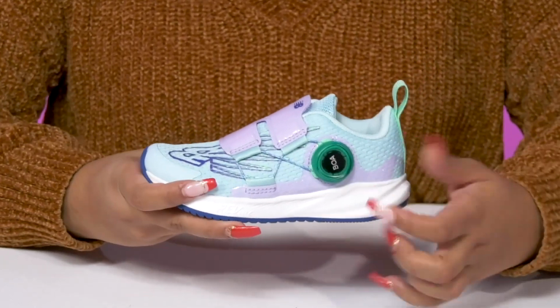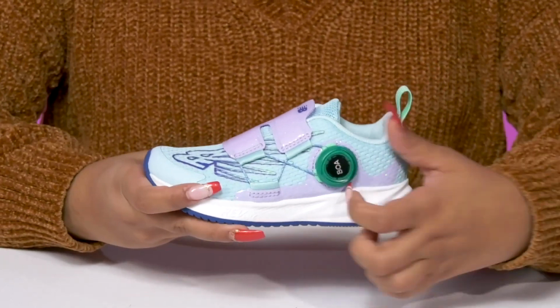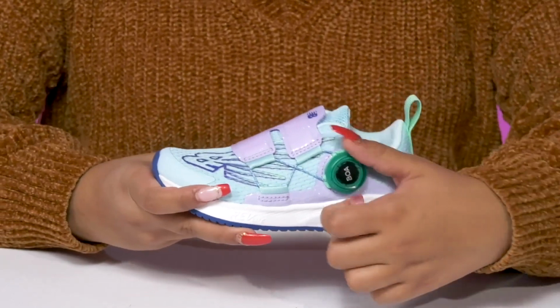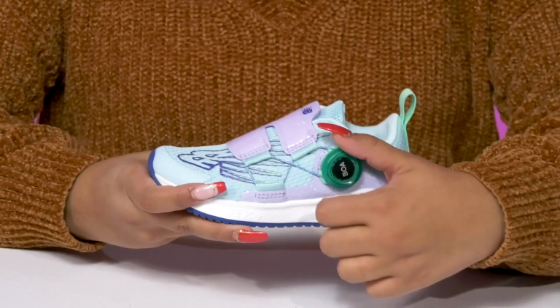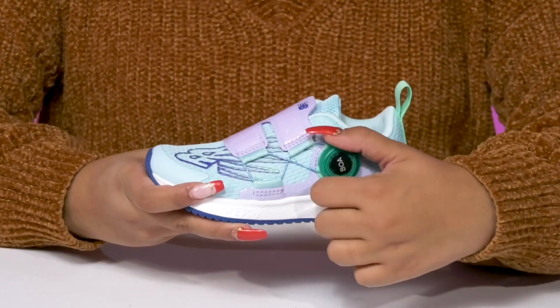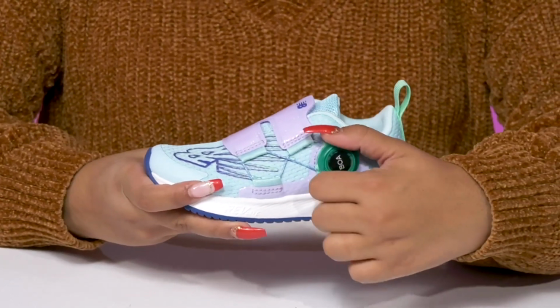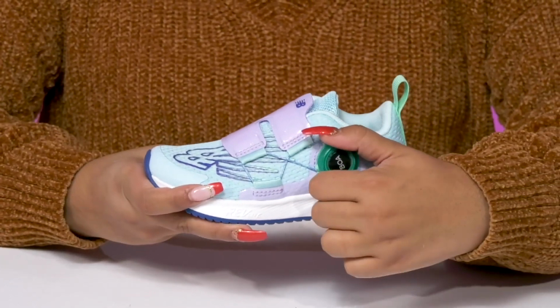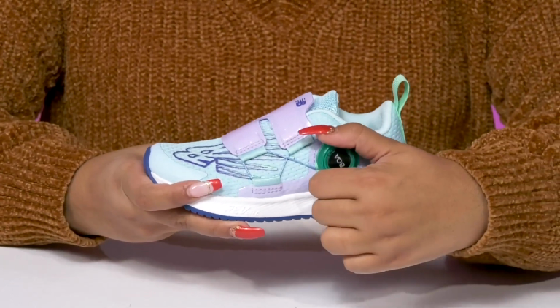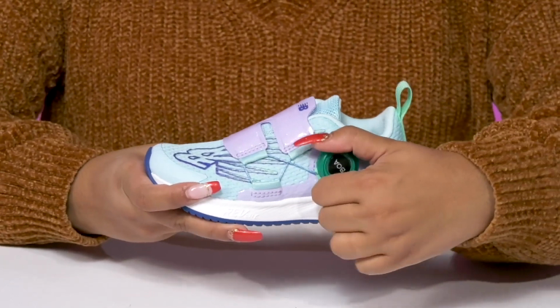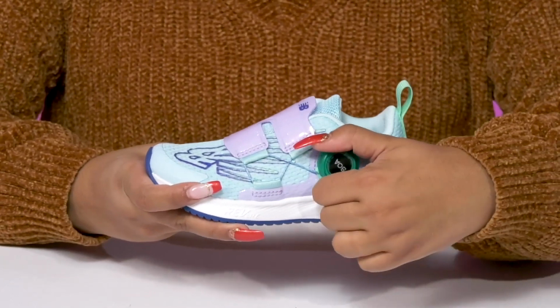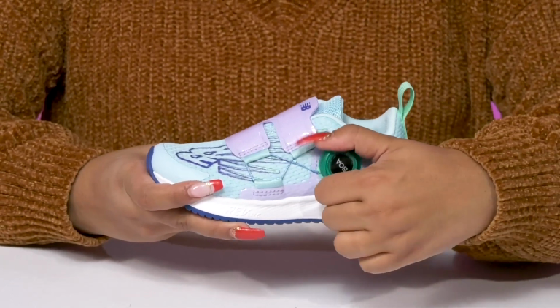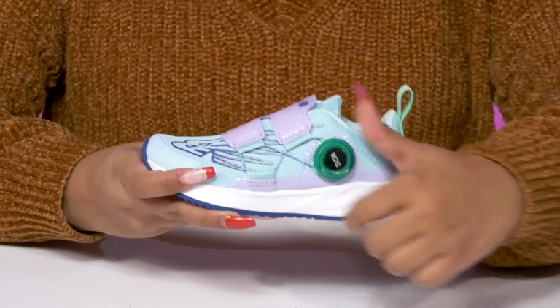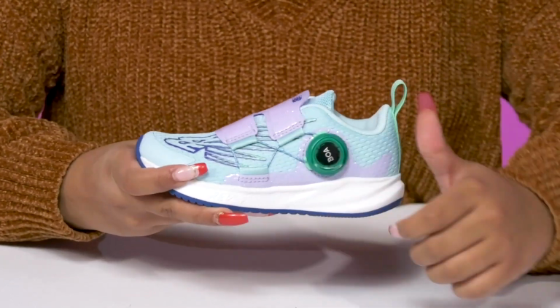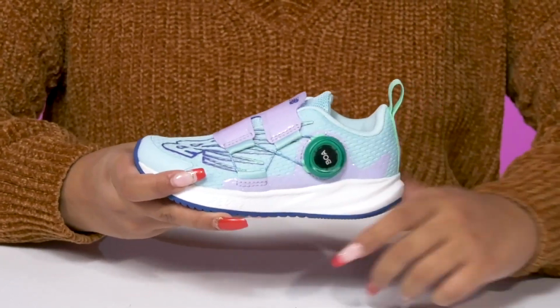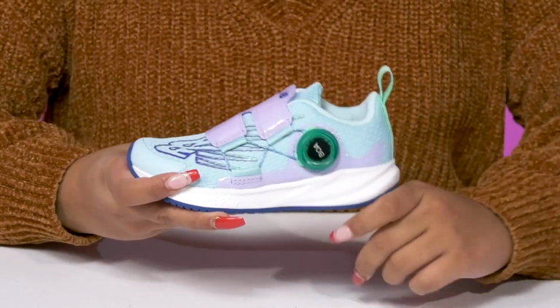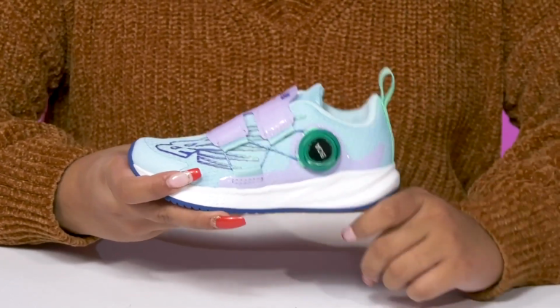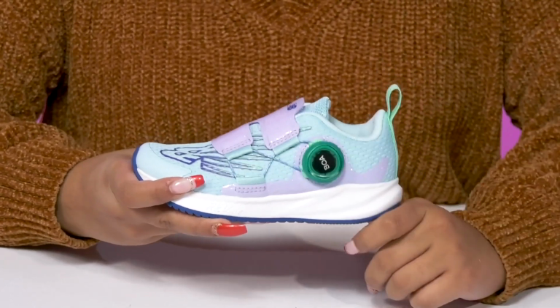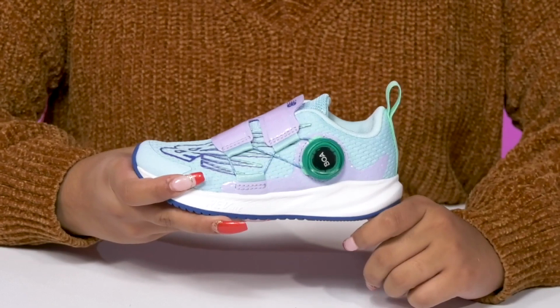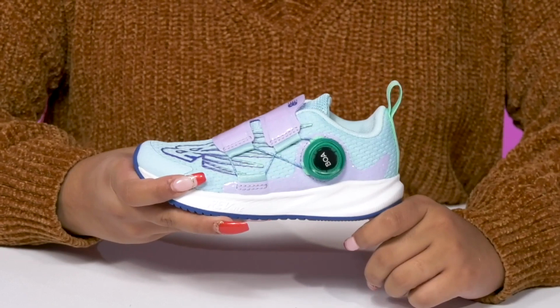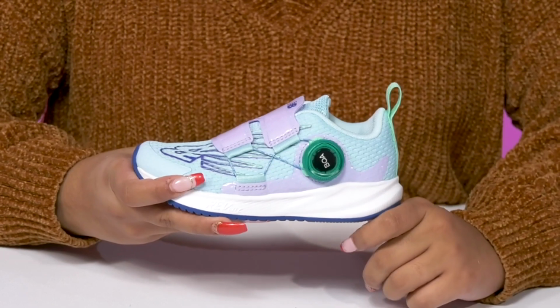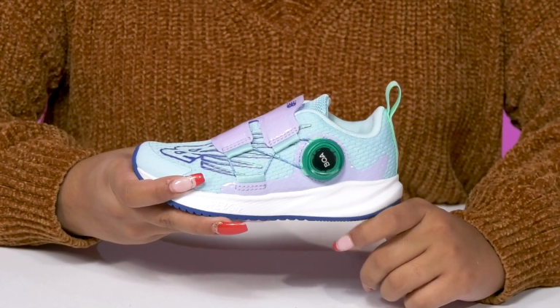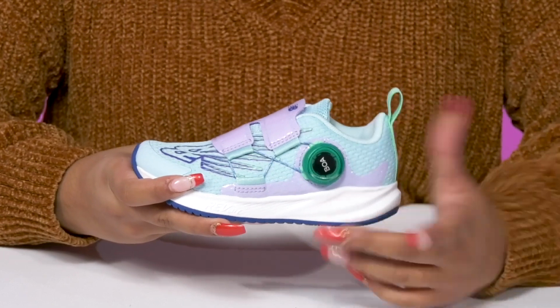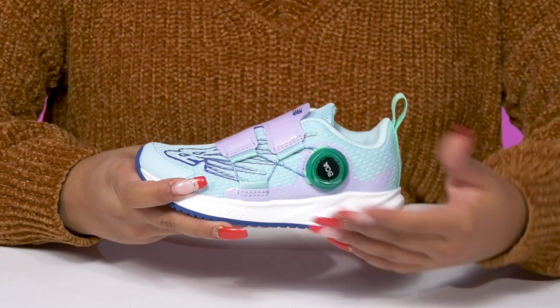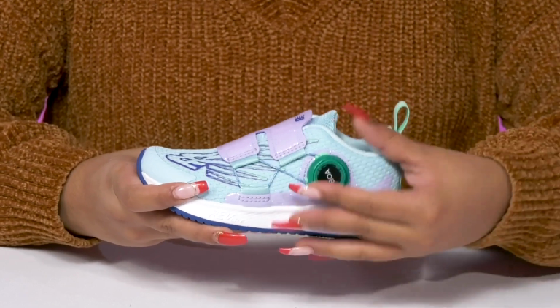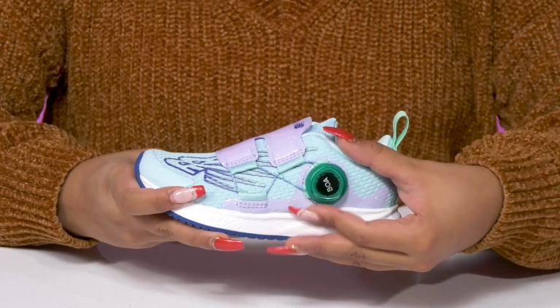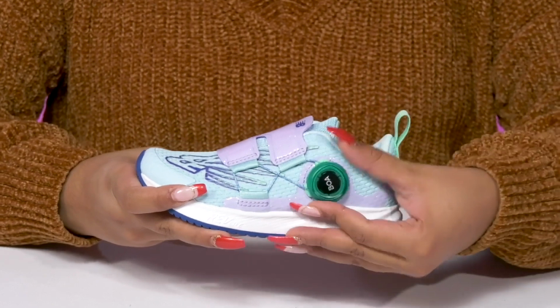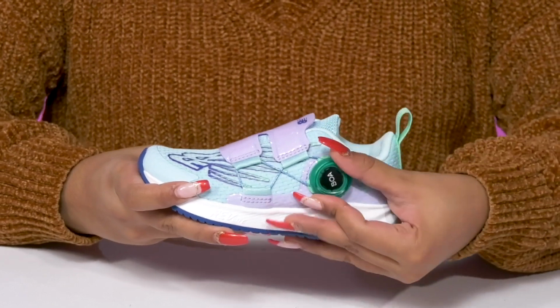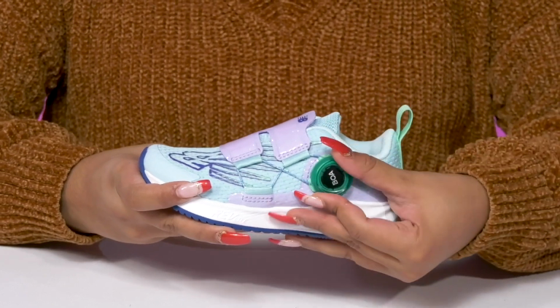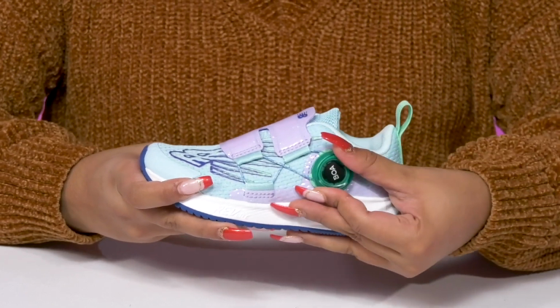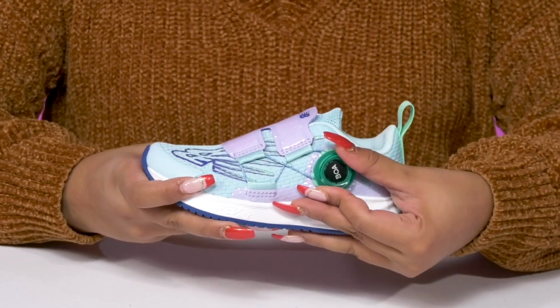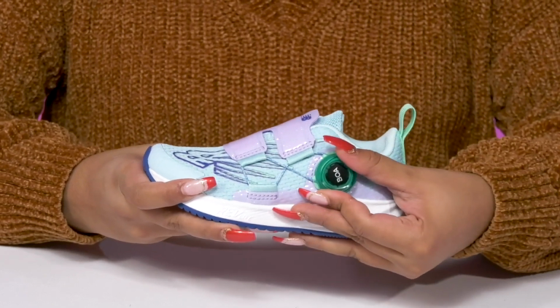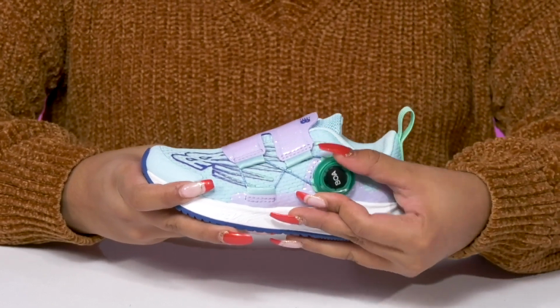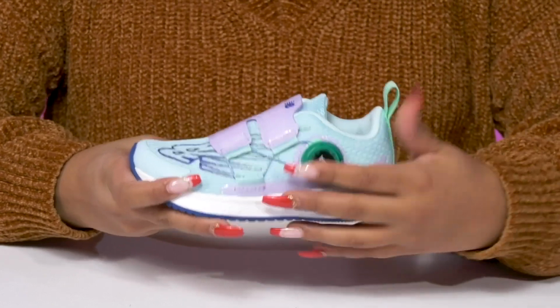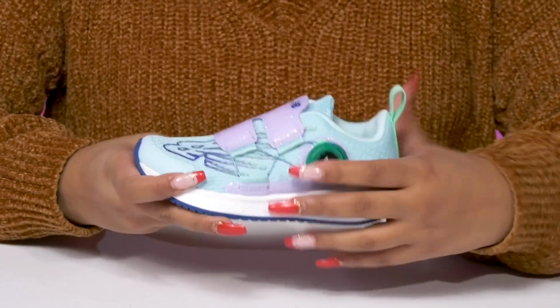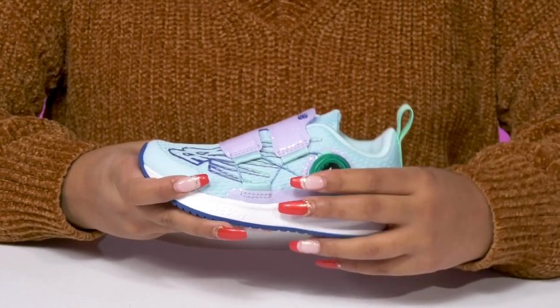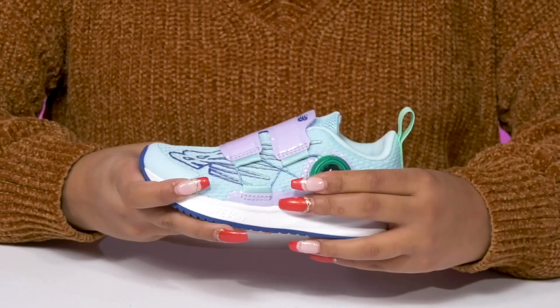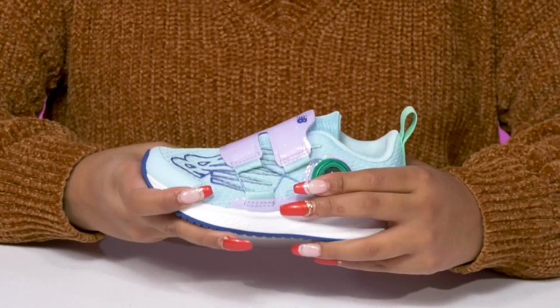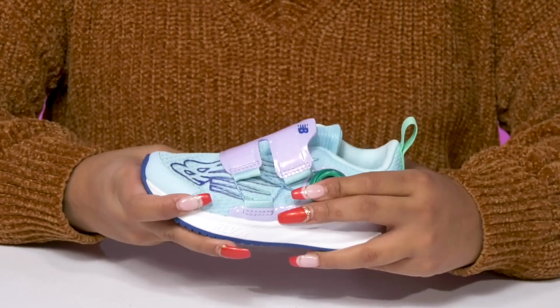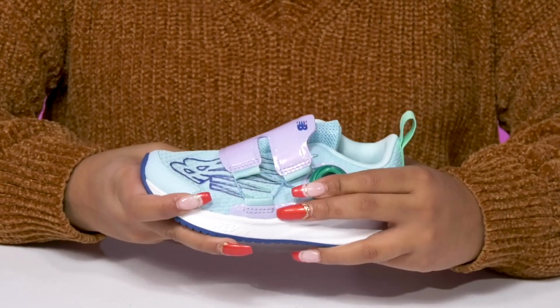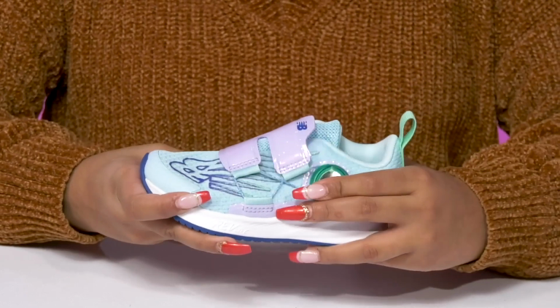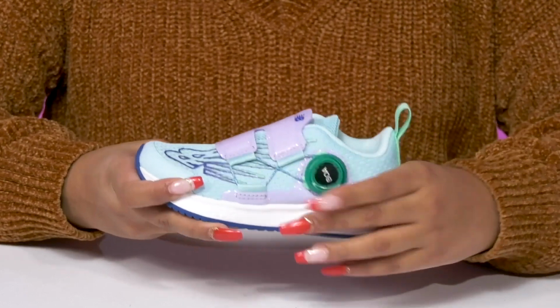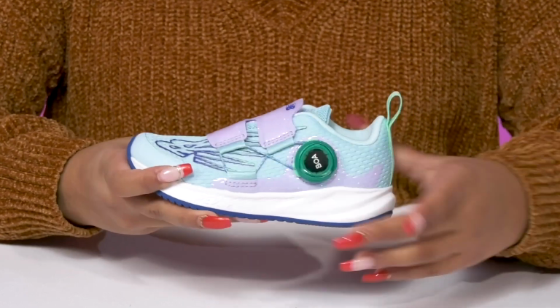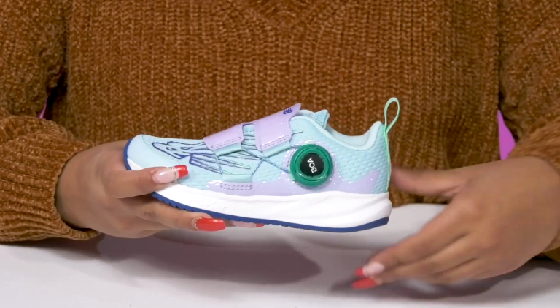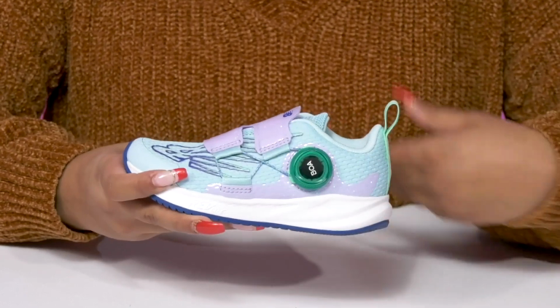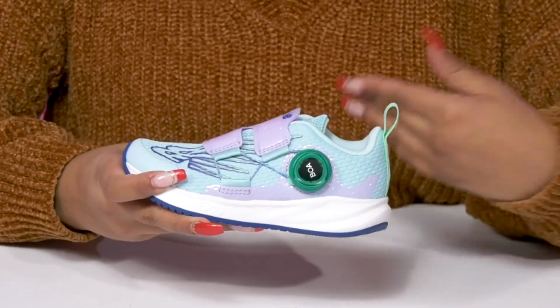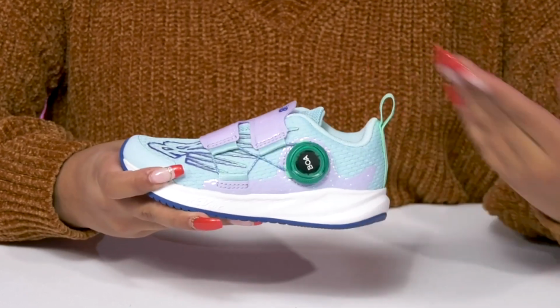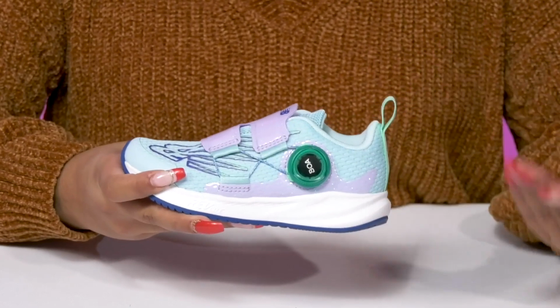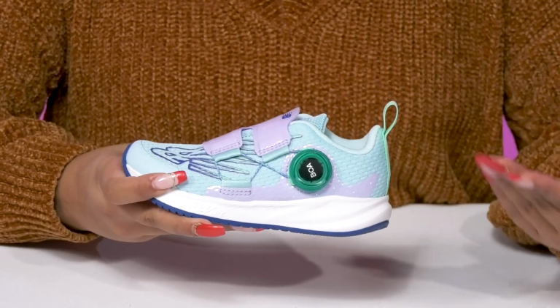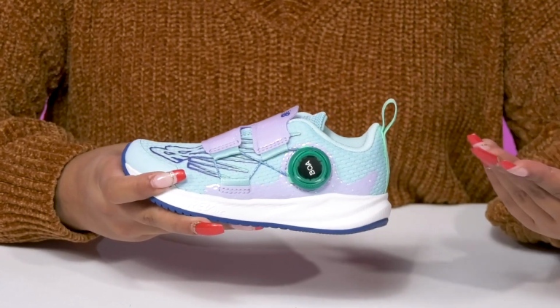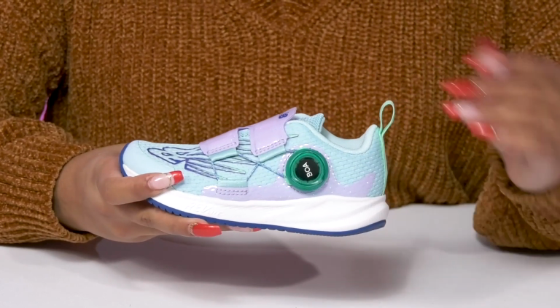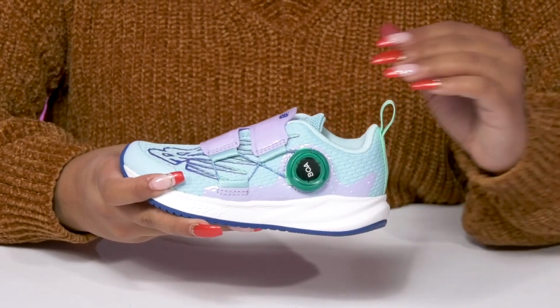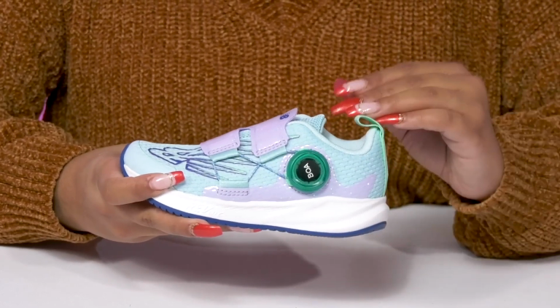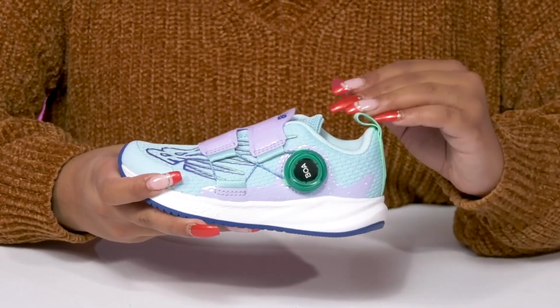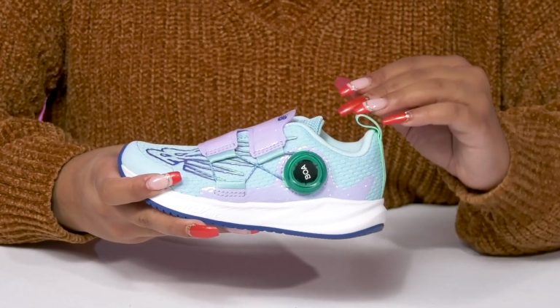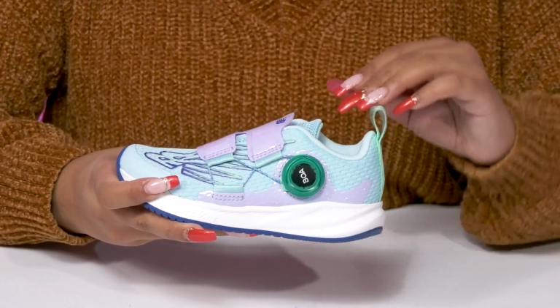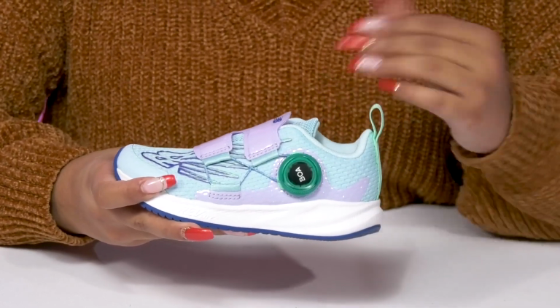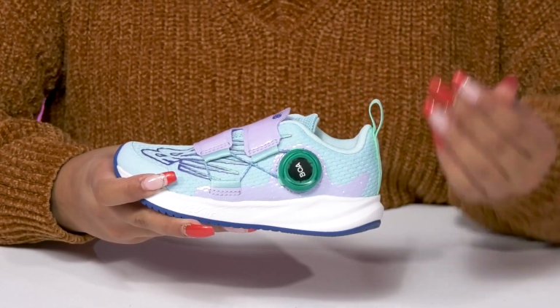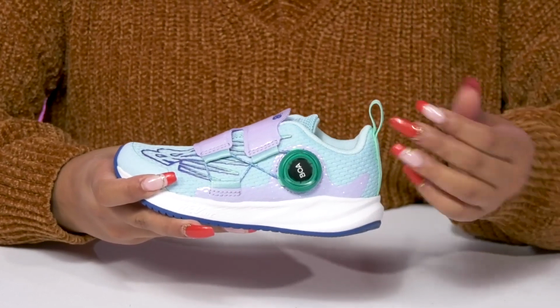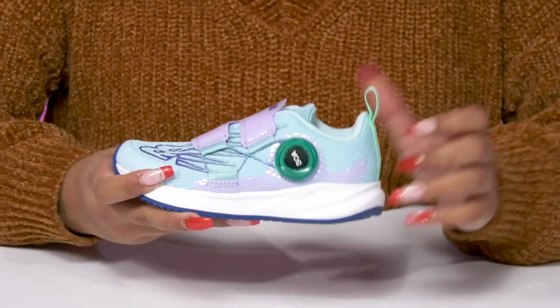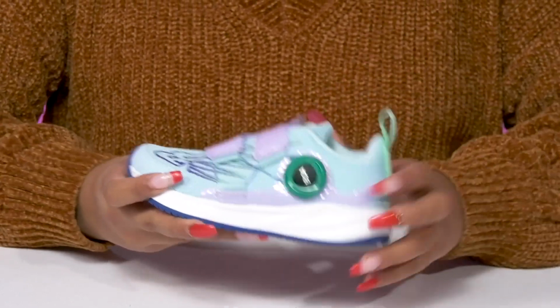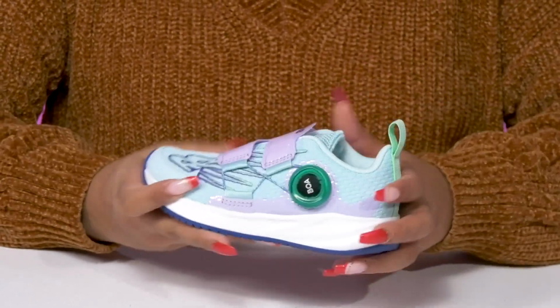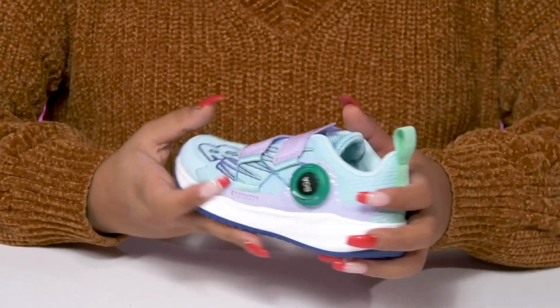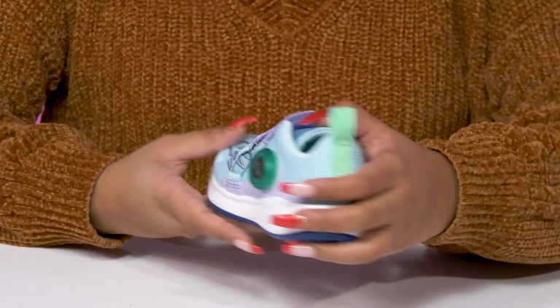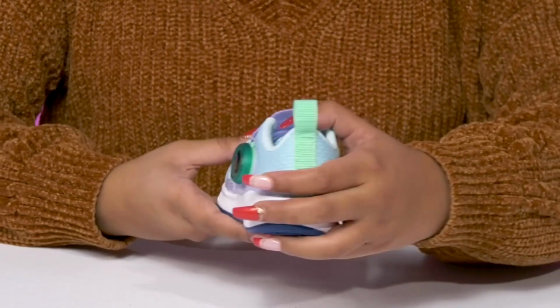They'll love the BOA system that allows them to secure the fit and also gives them an easy quick release, allowing them to easily slip into or out of these.